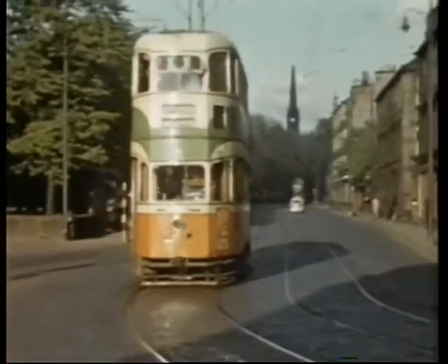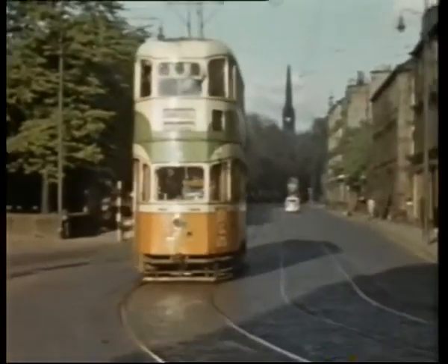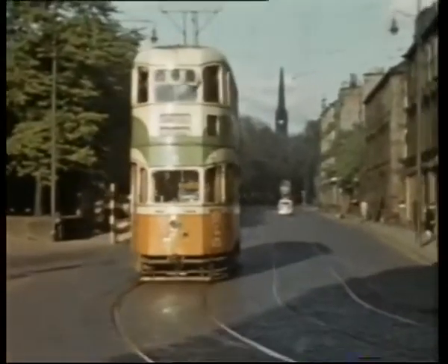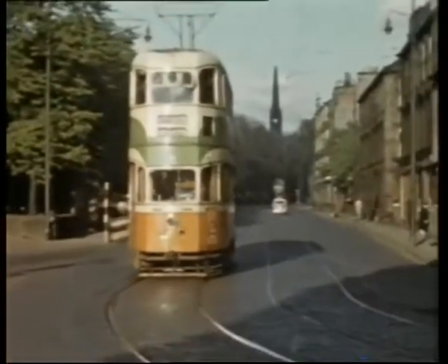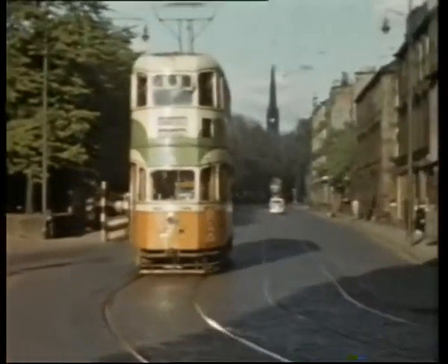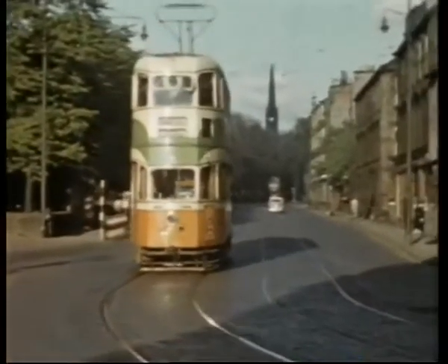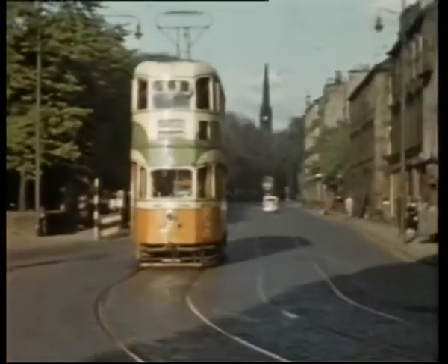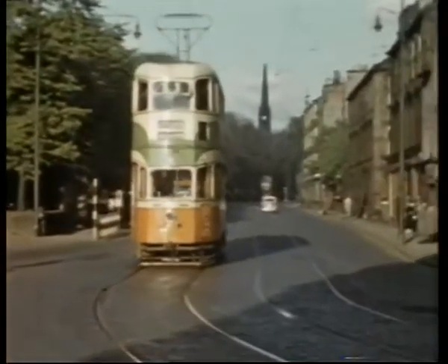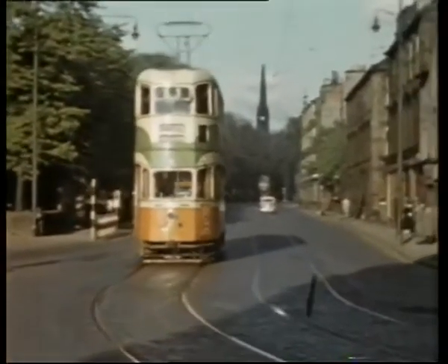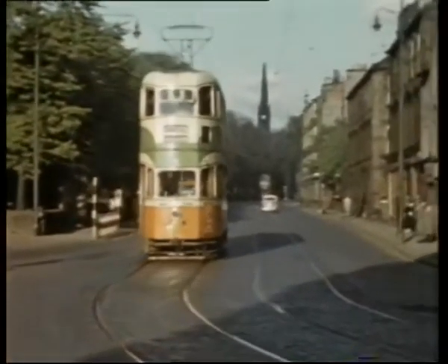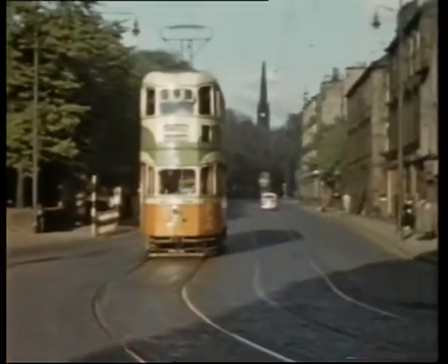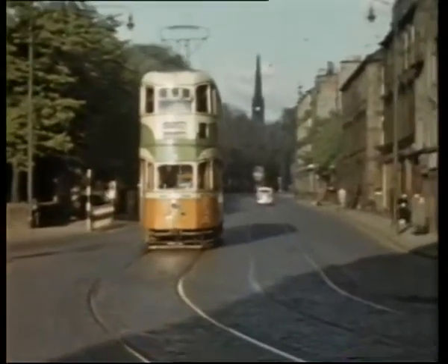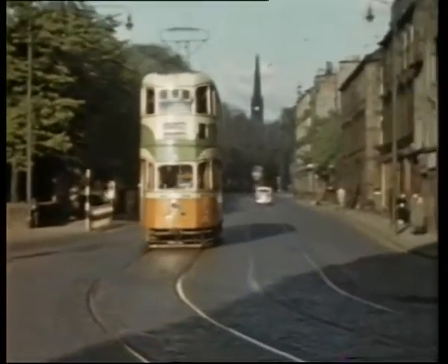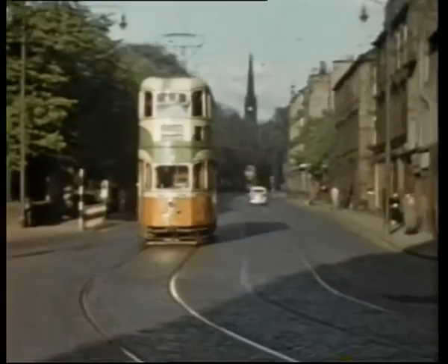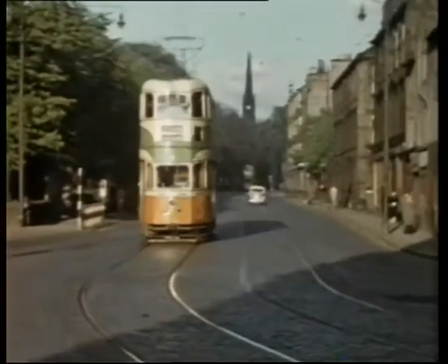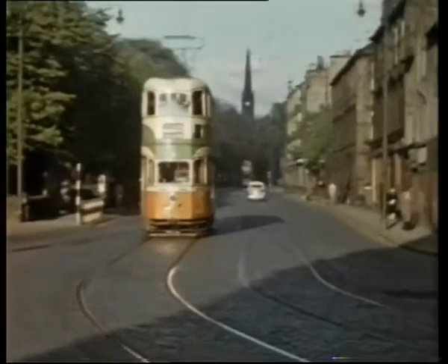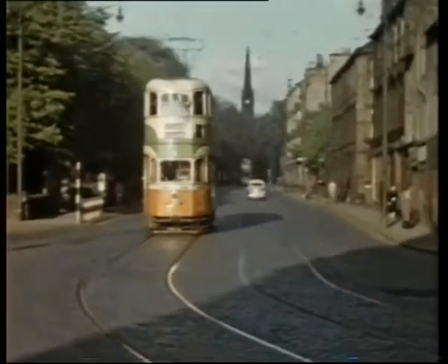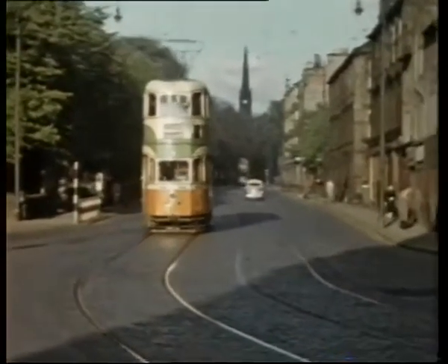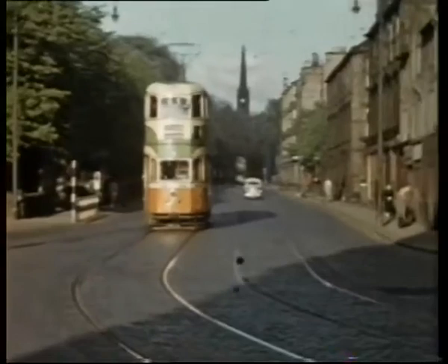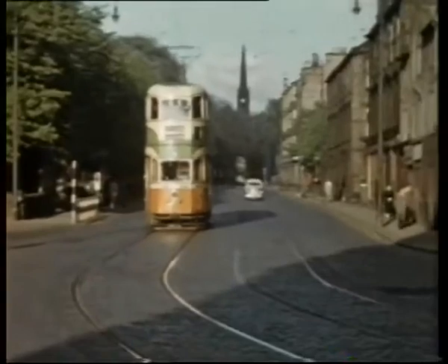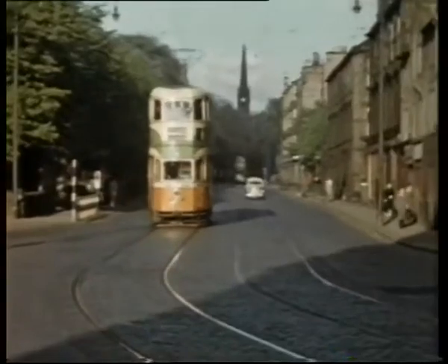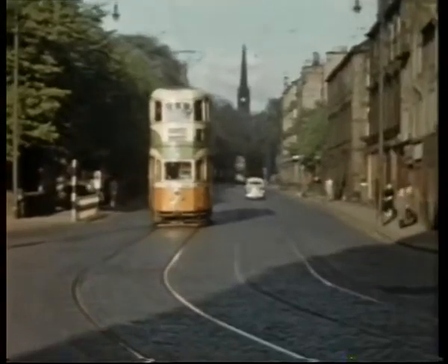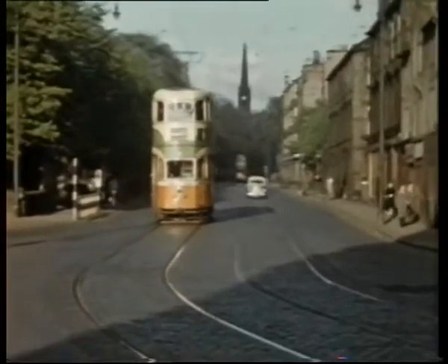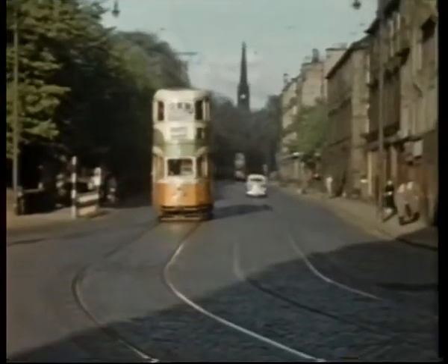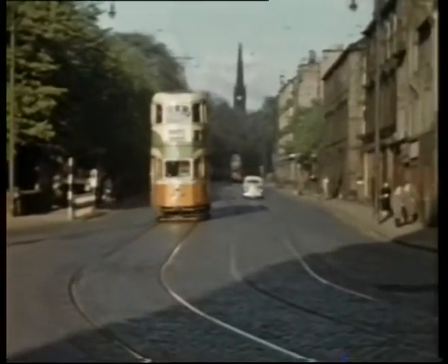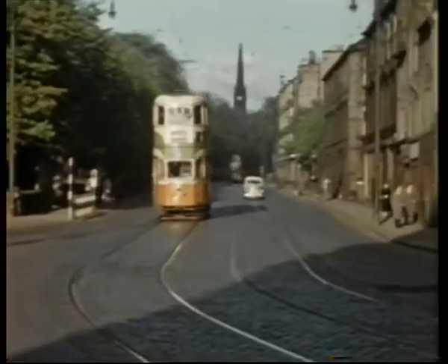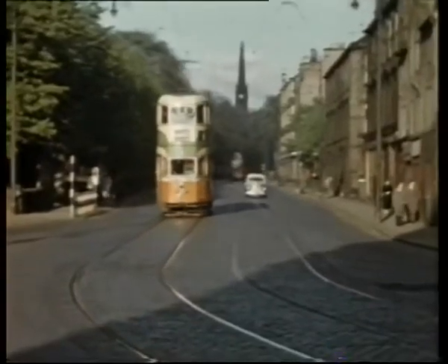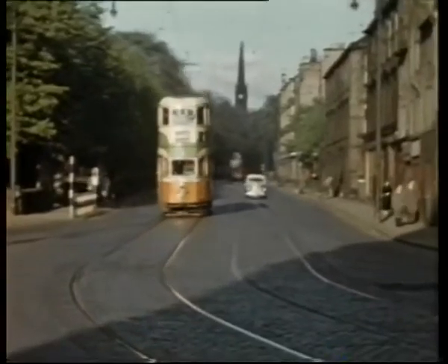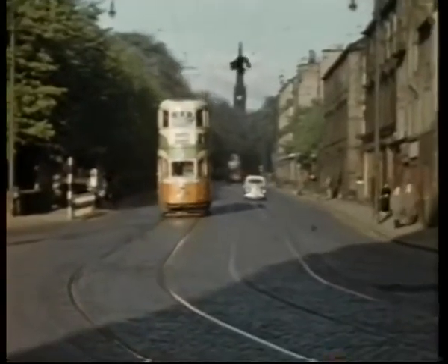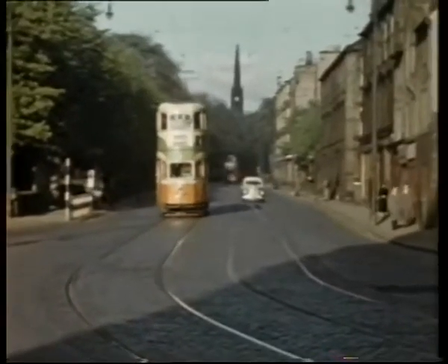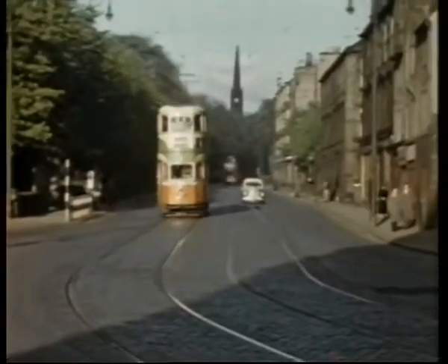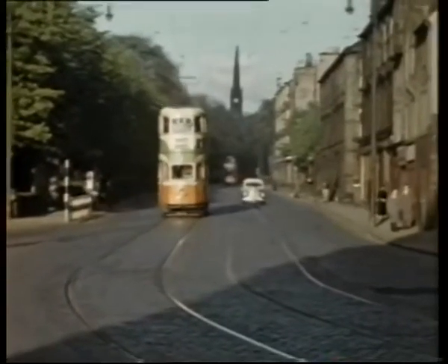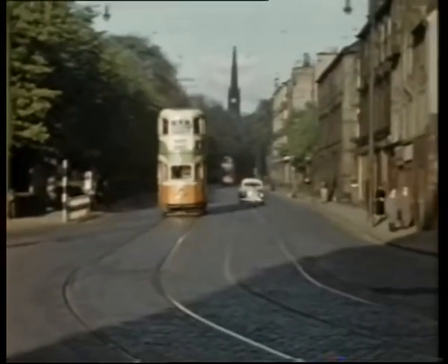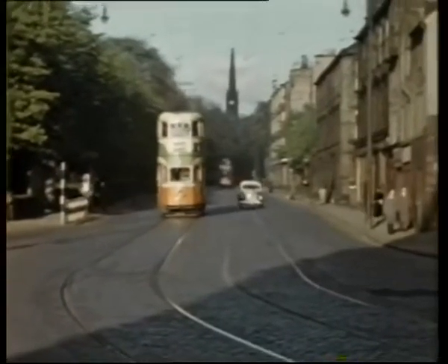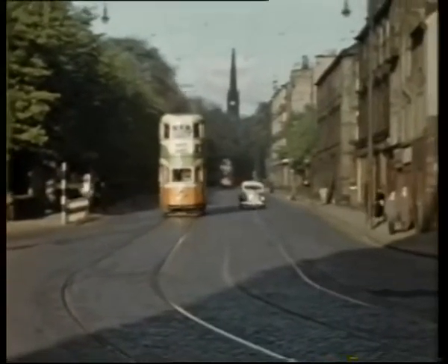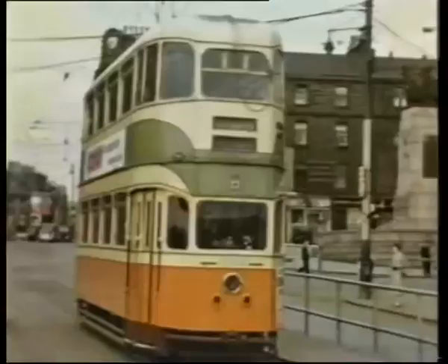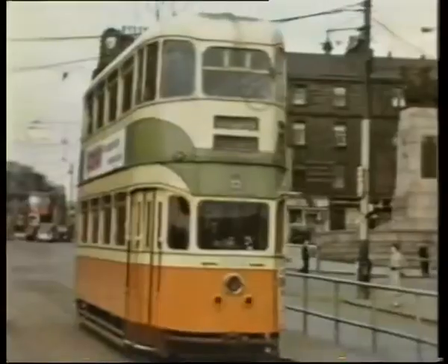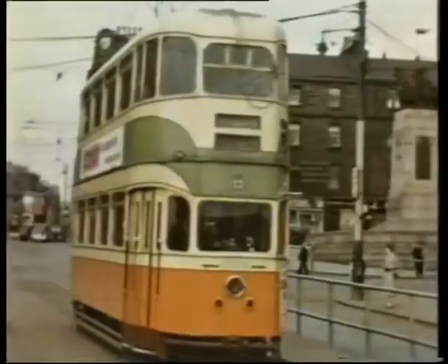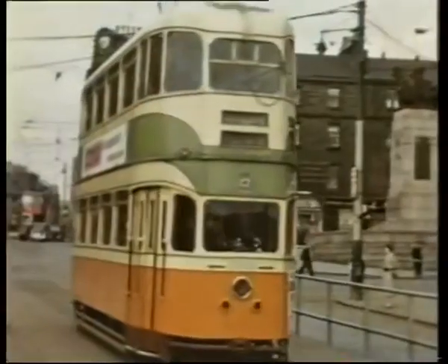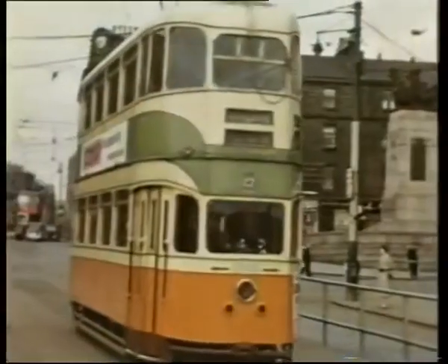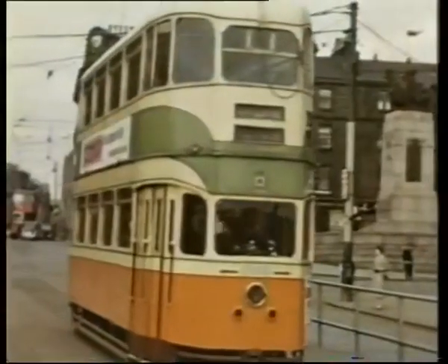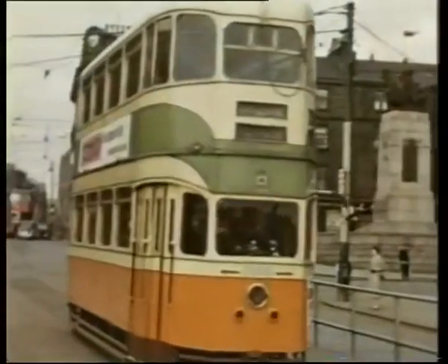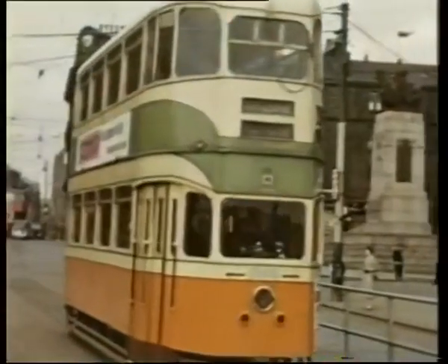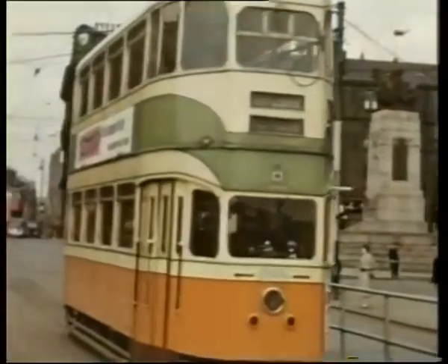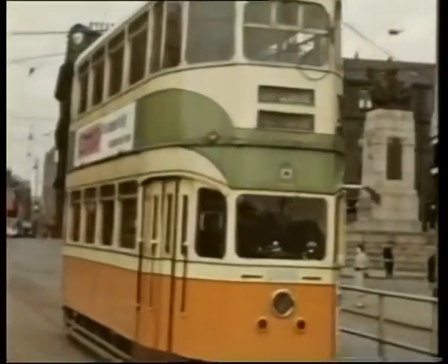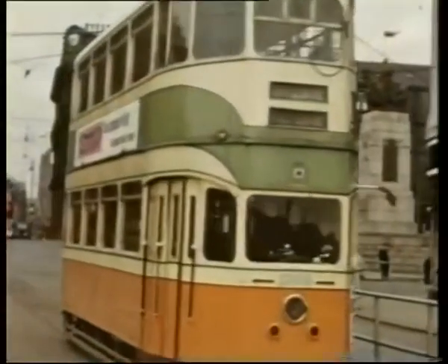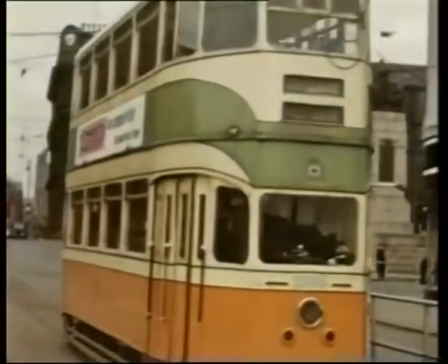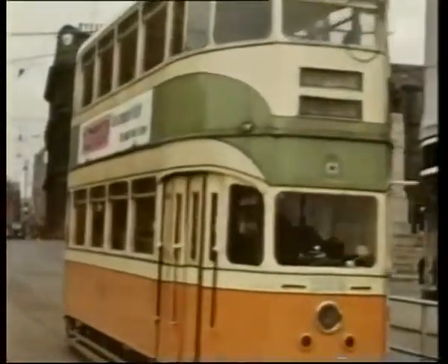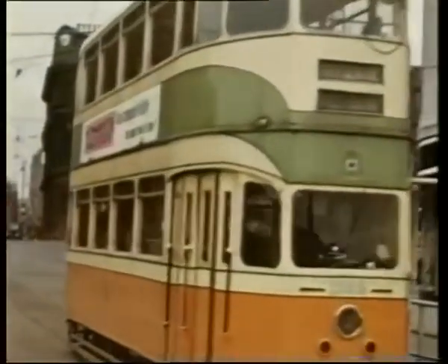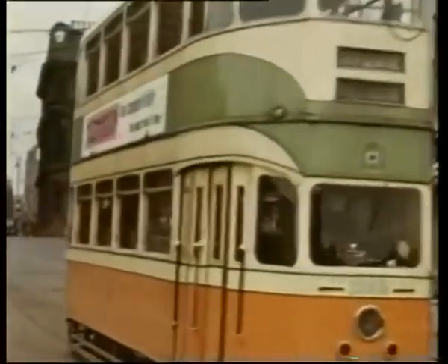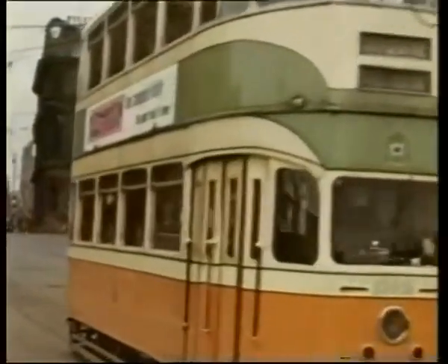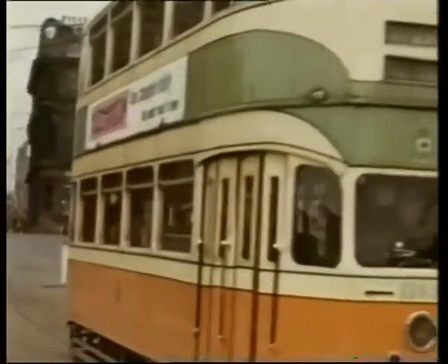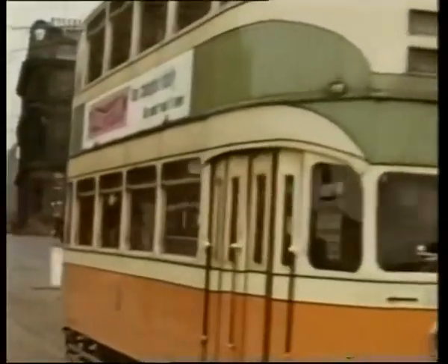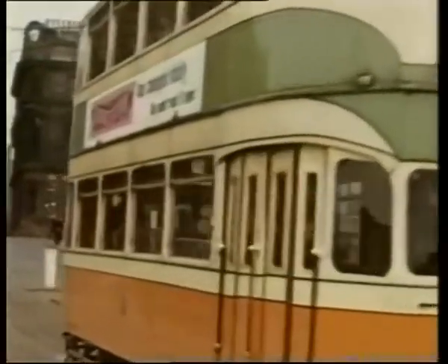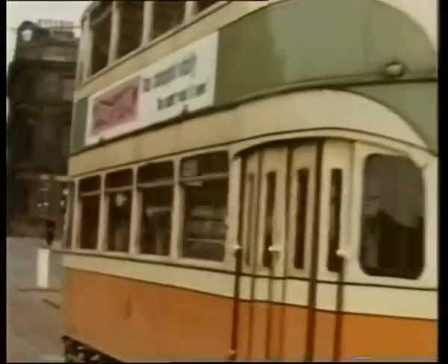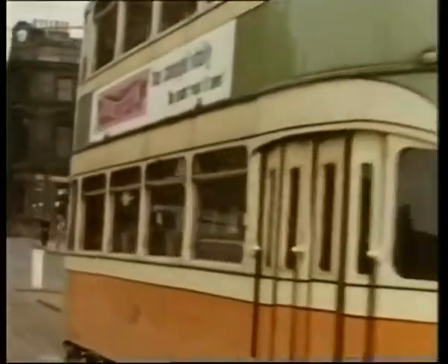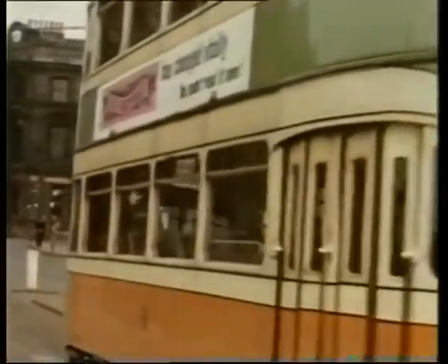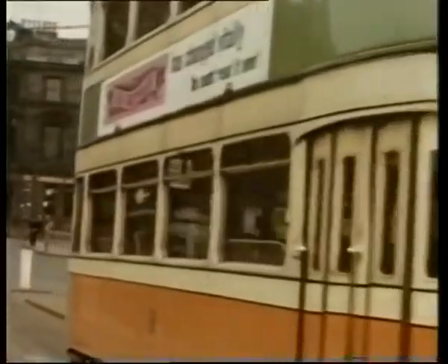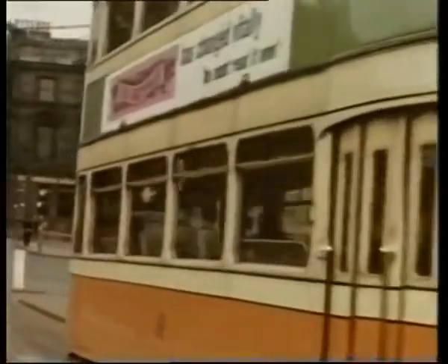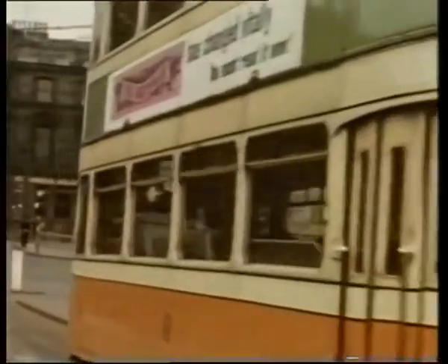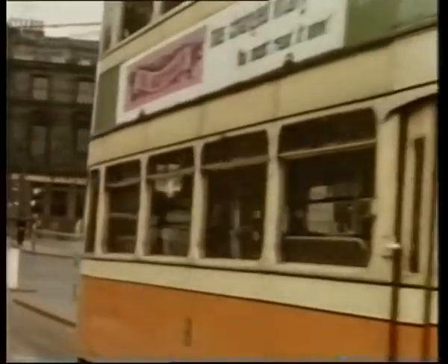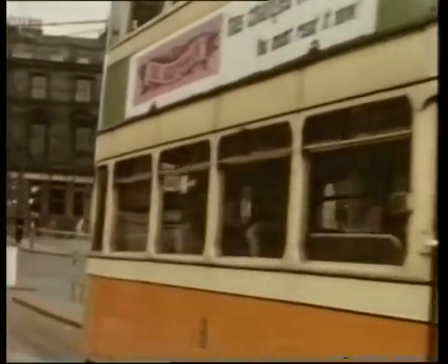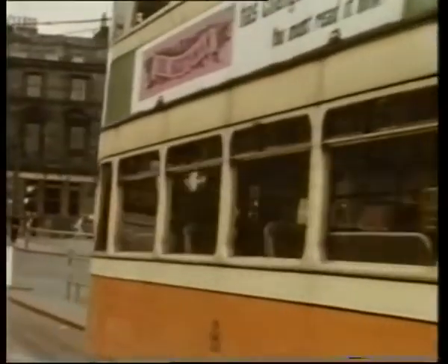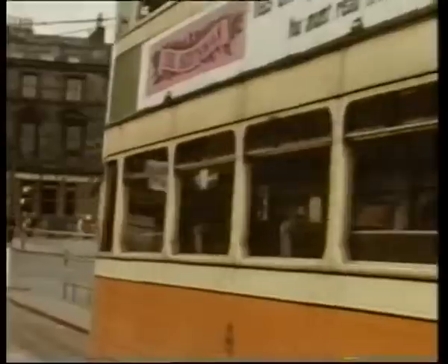Glasgow Road. Central Paisley, with a city-bound 21.